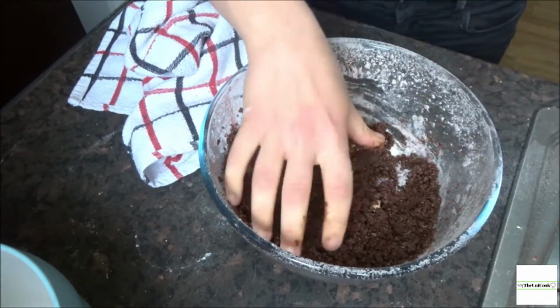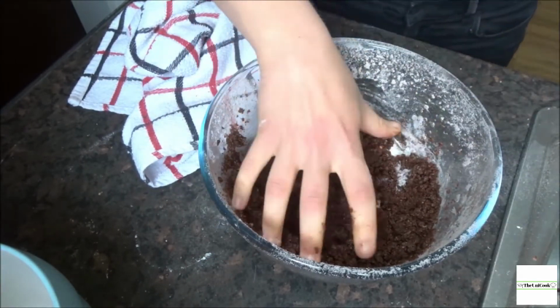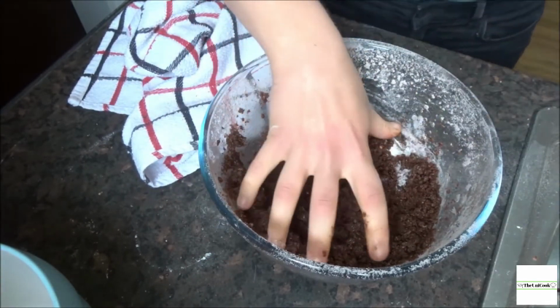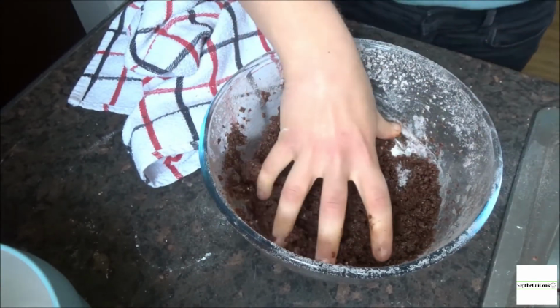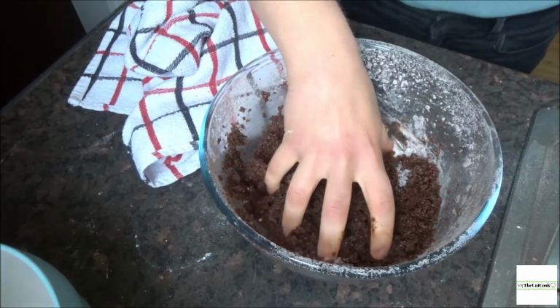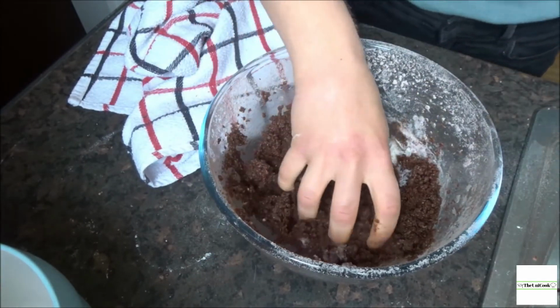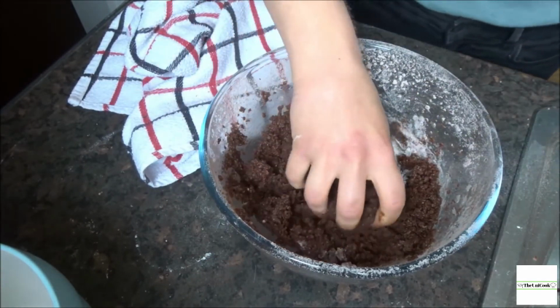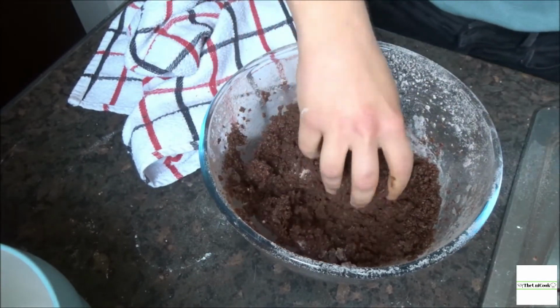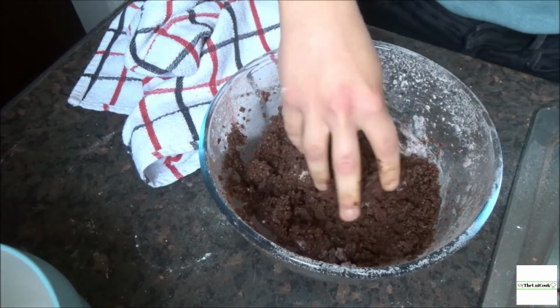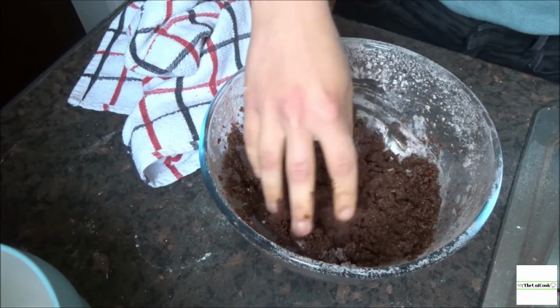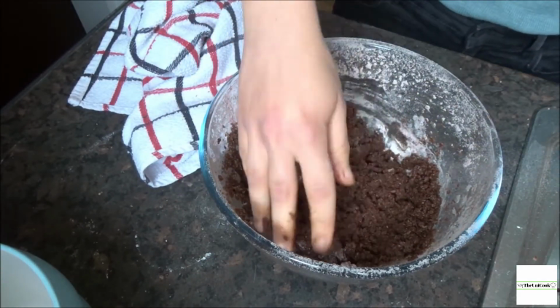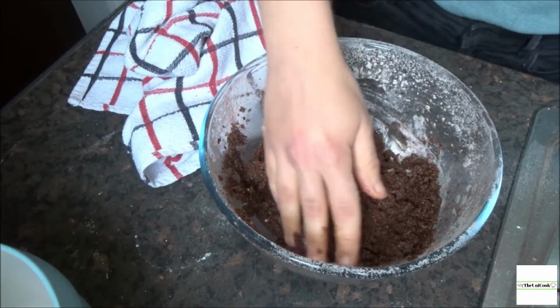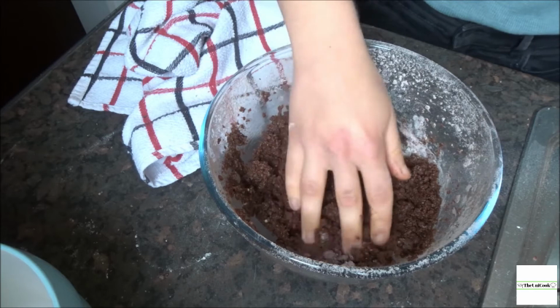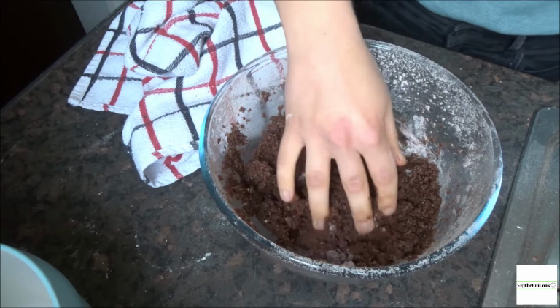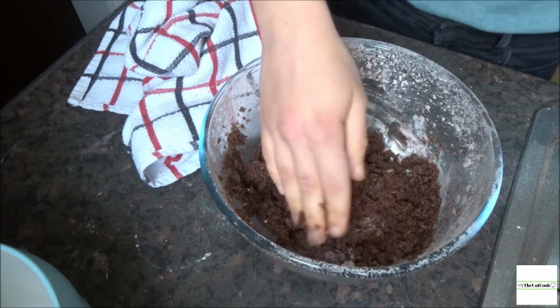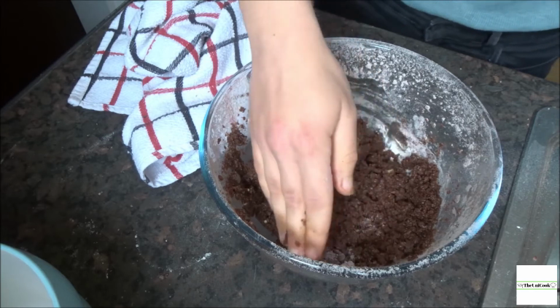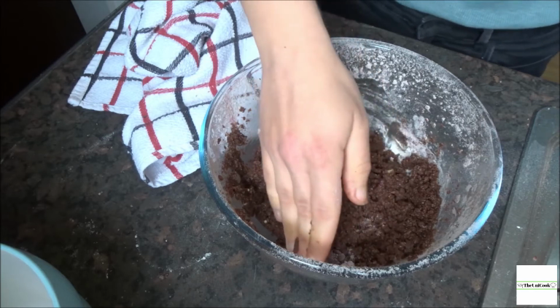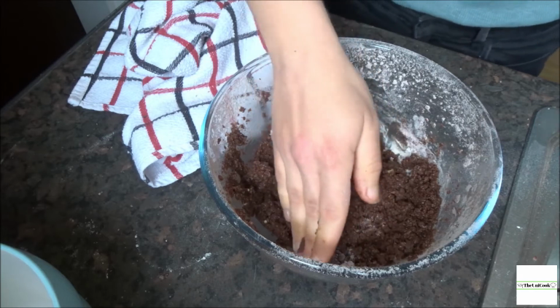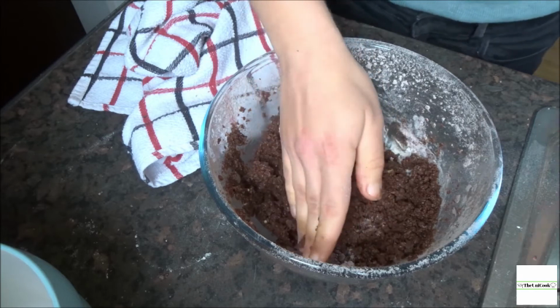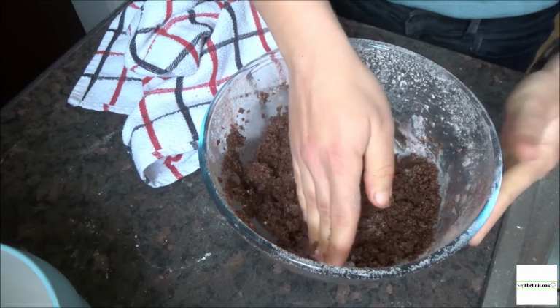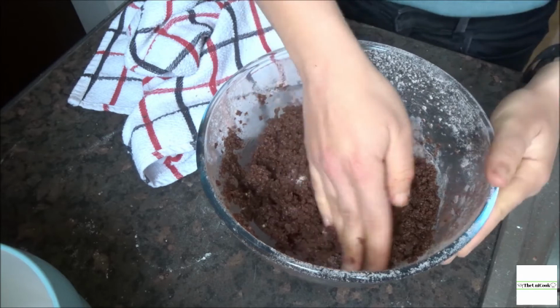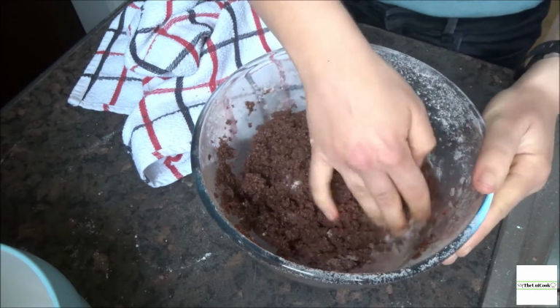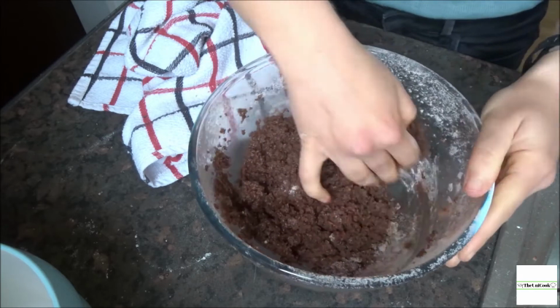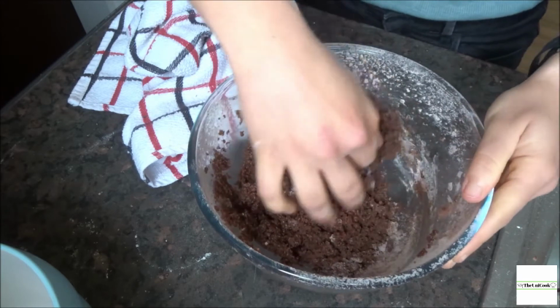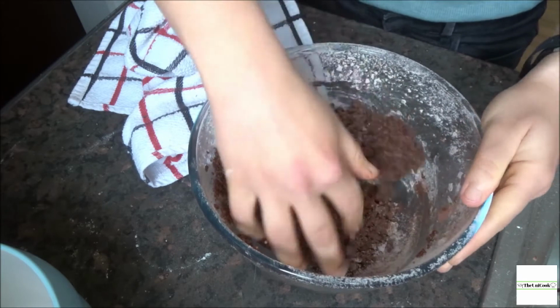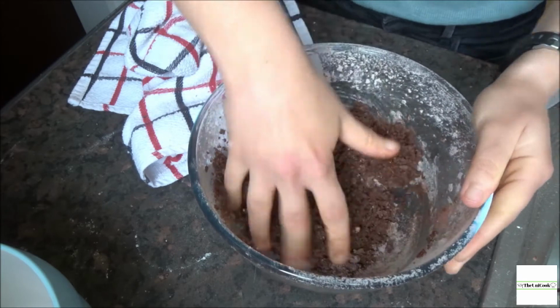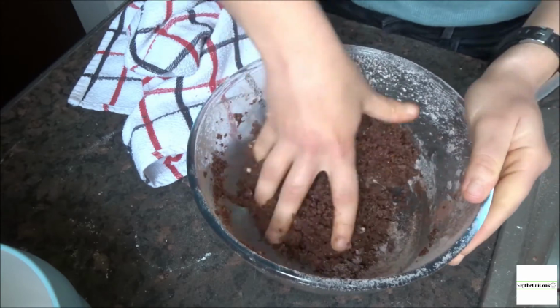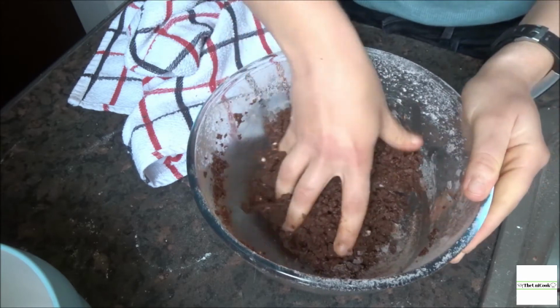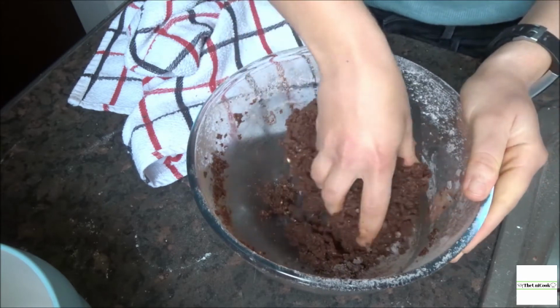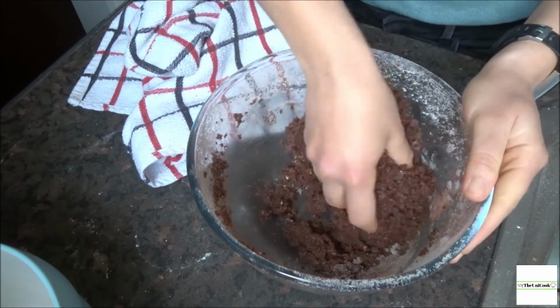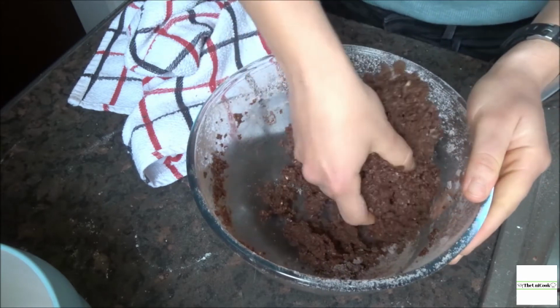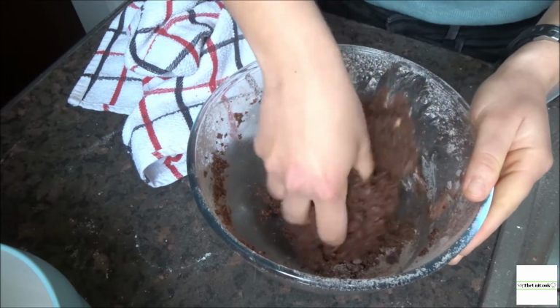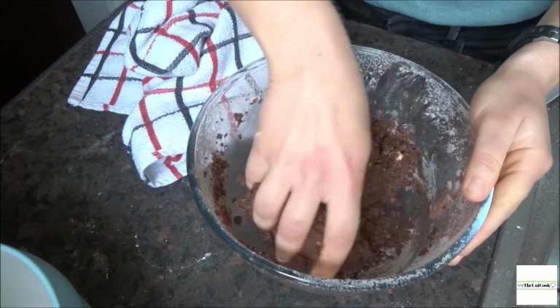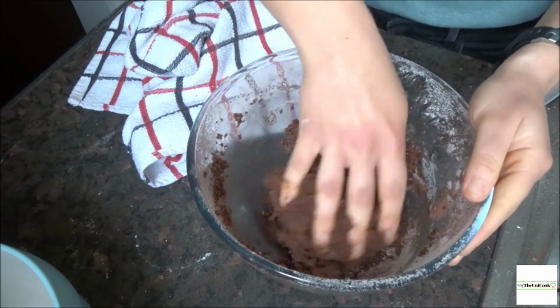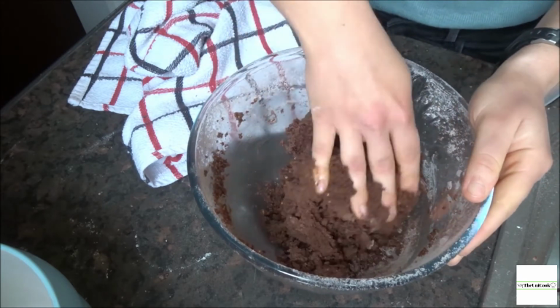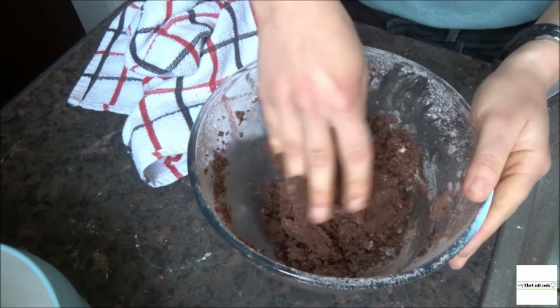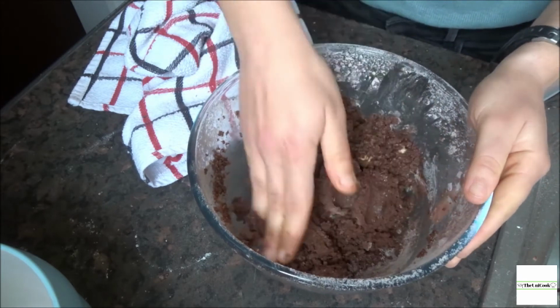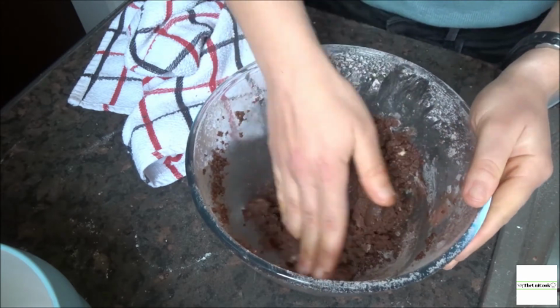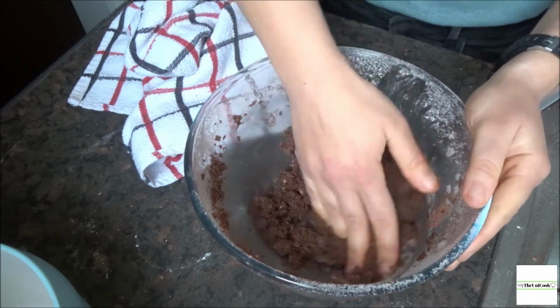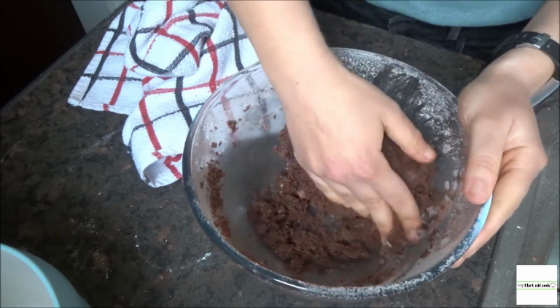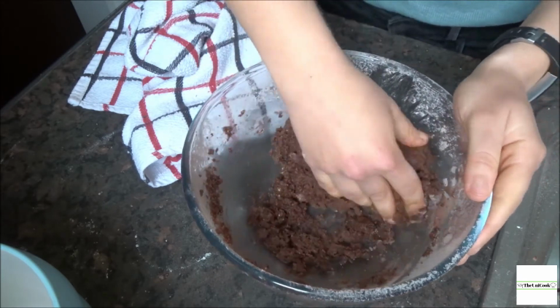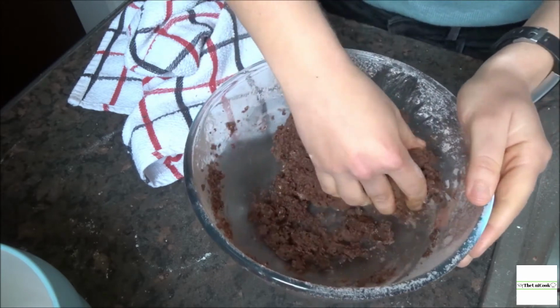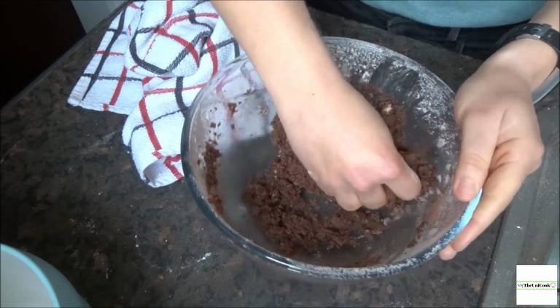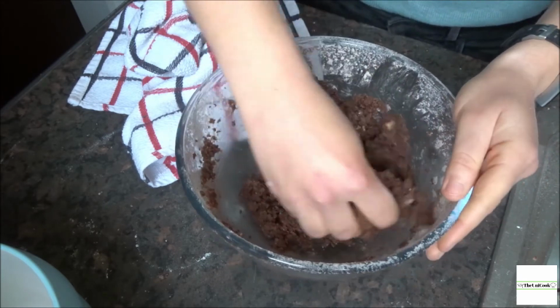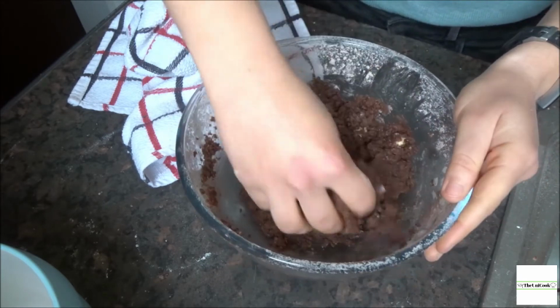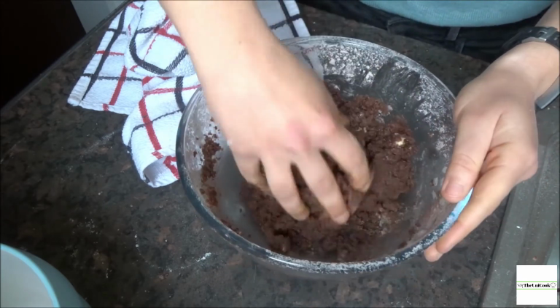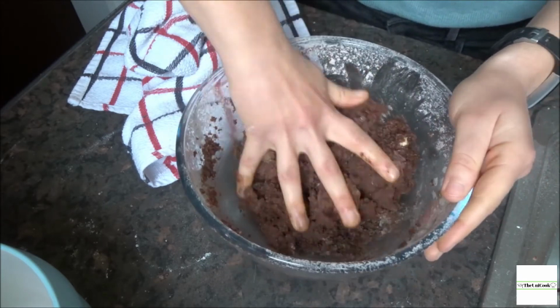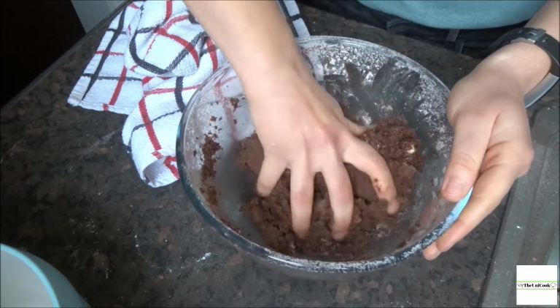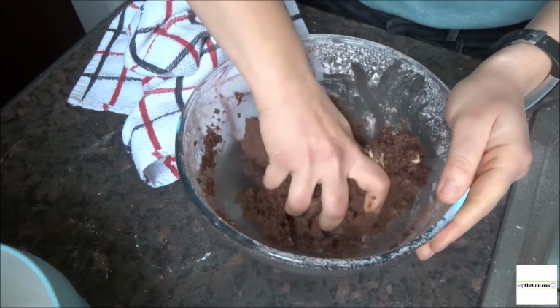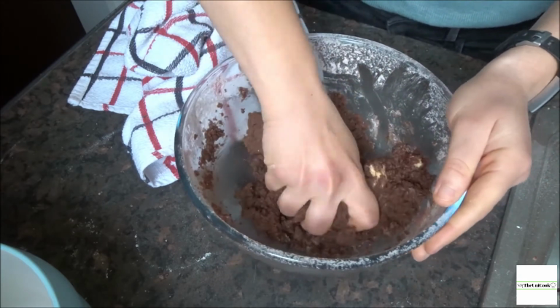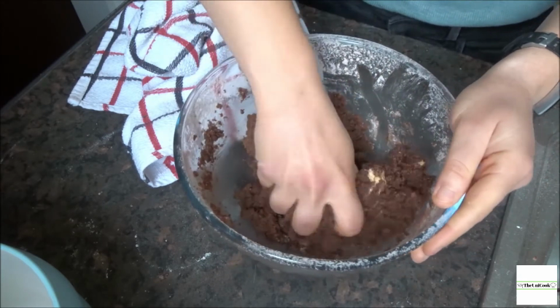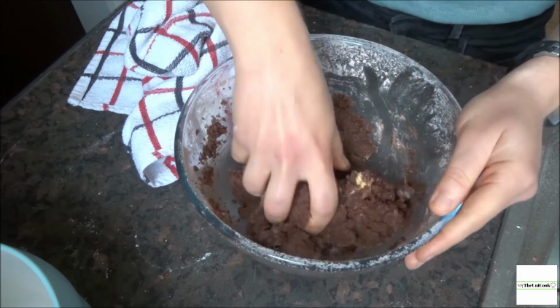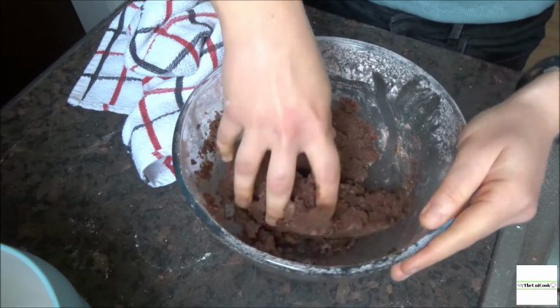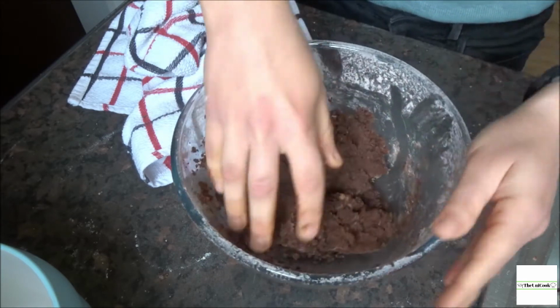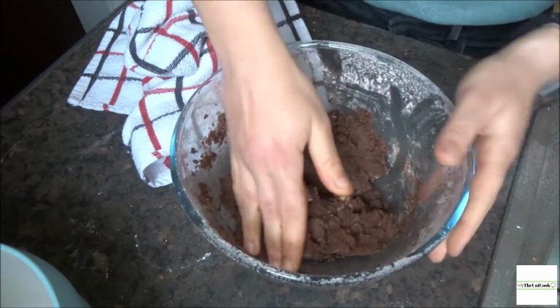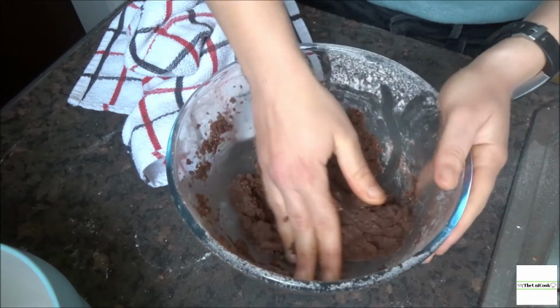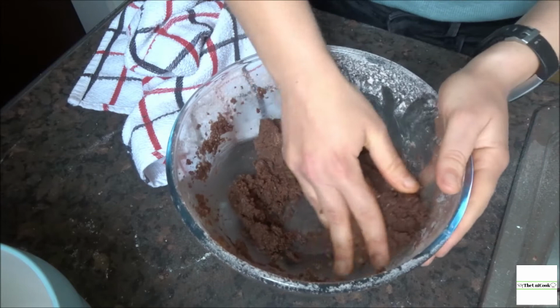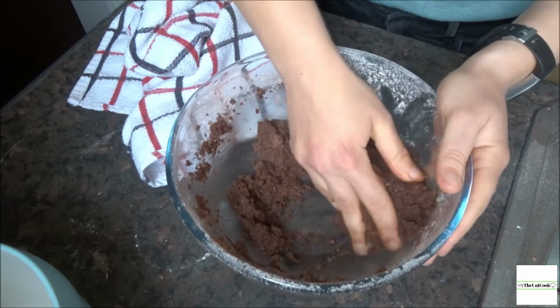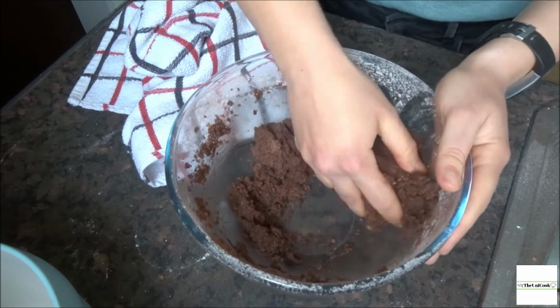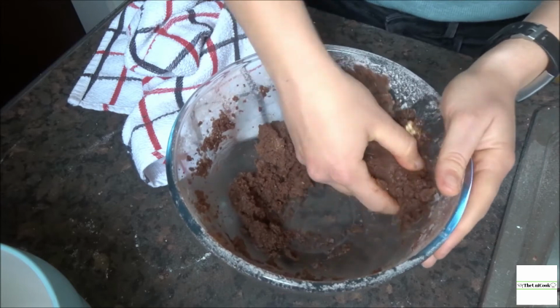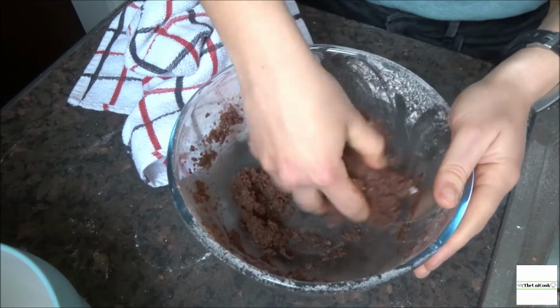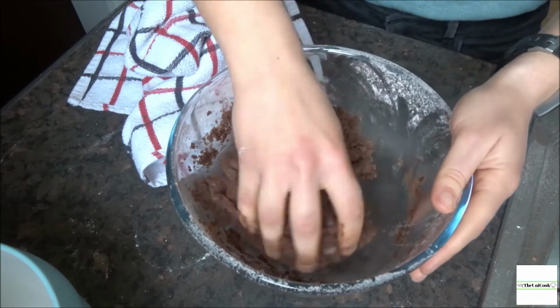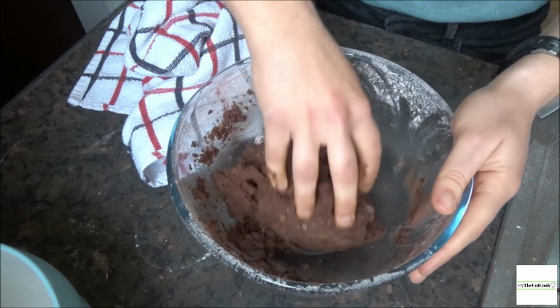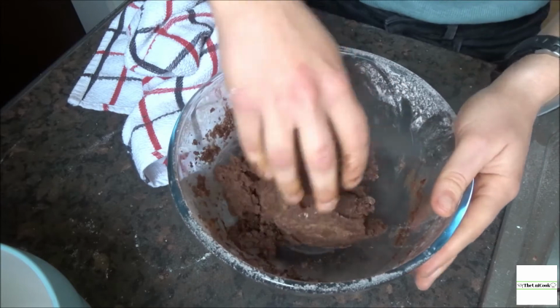Once it starts to come together, get your hands in there and knead it together into a smooth dough.